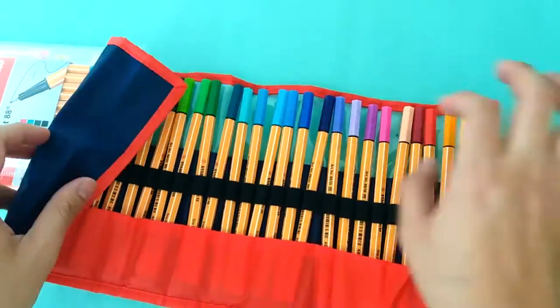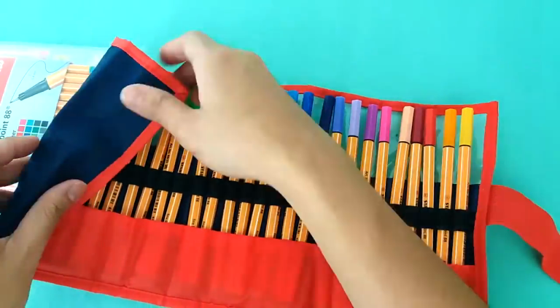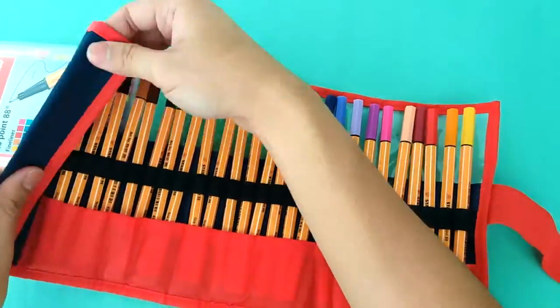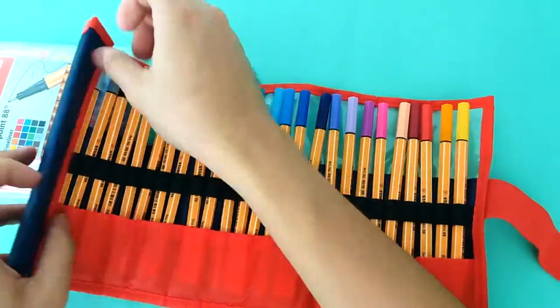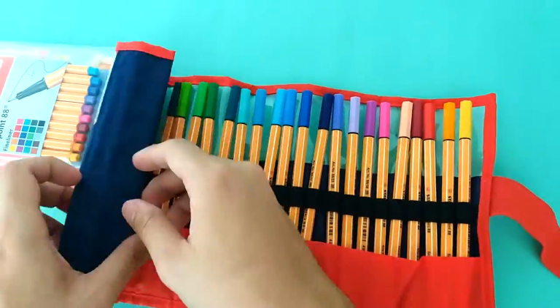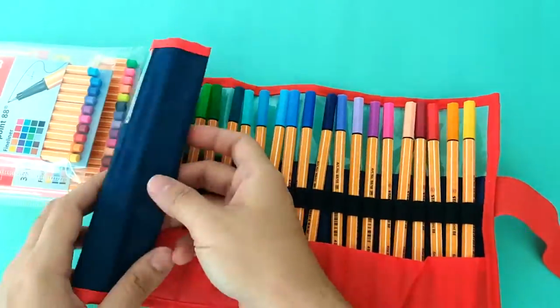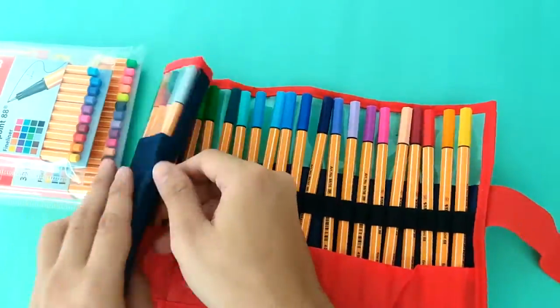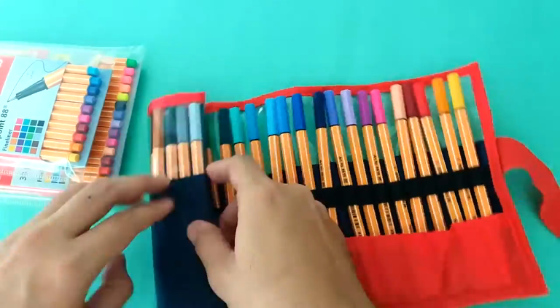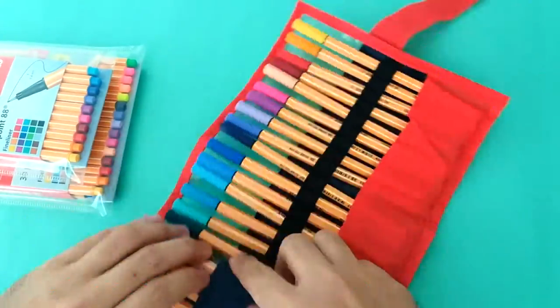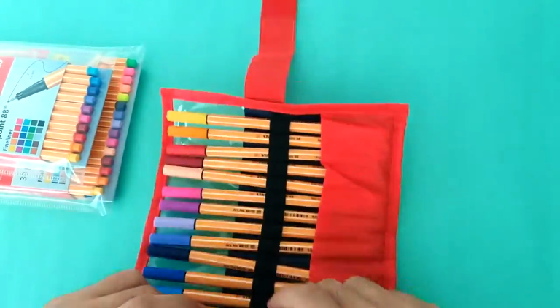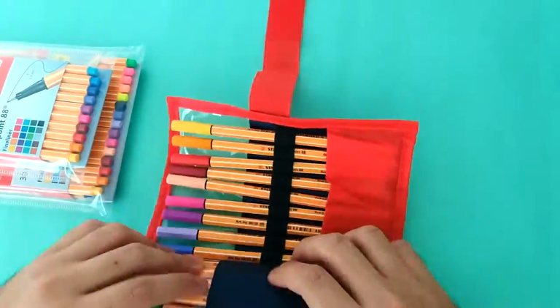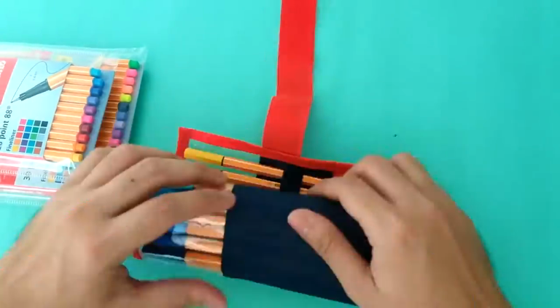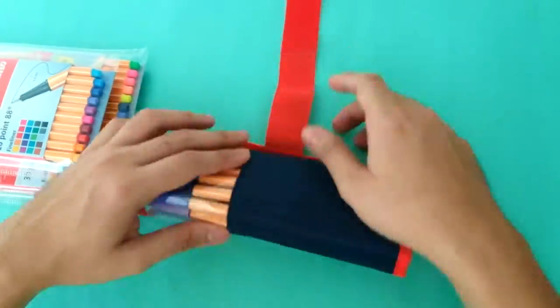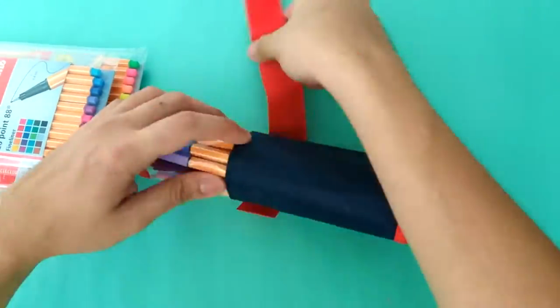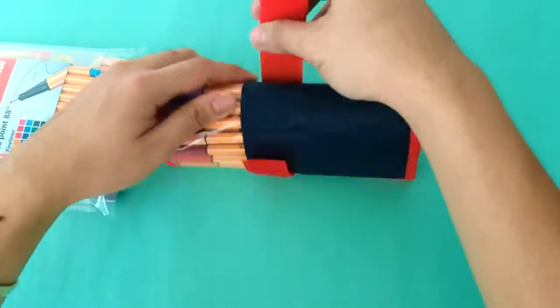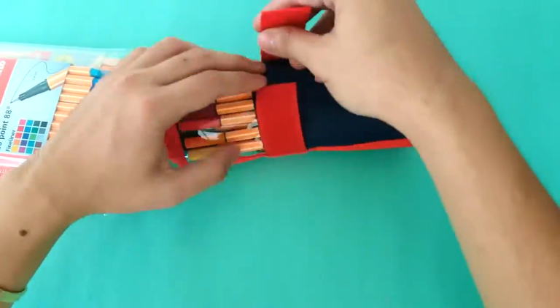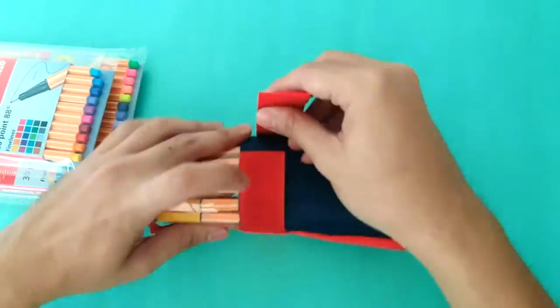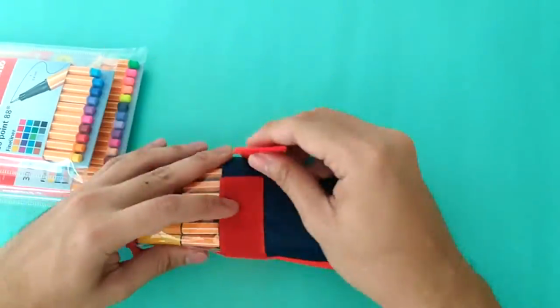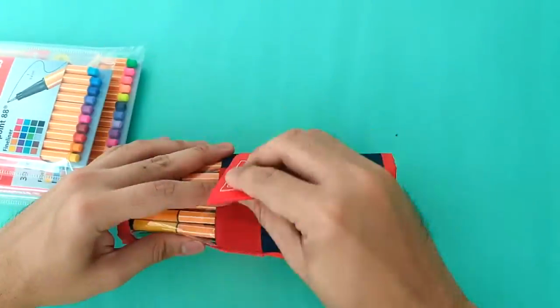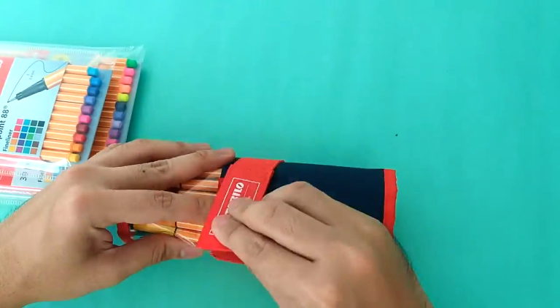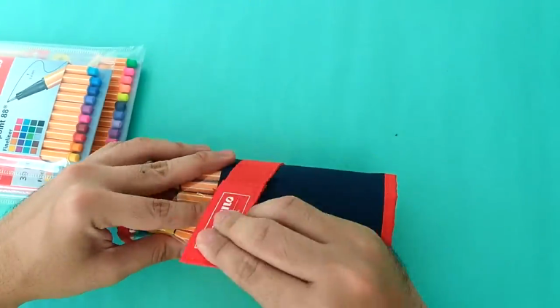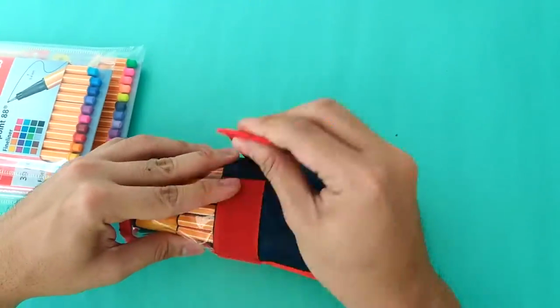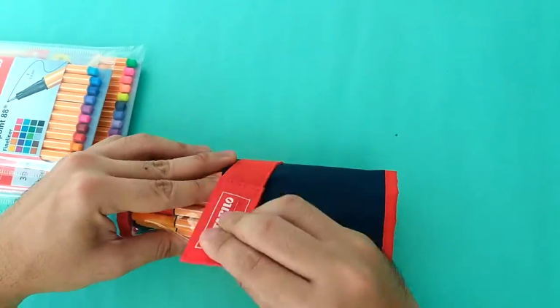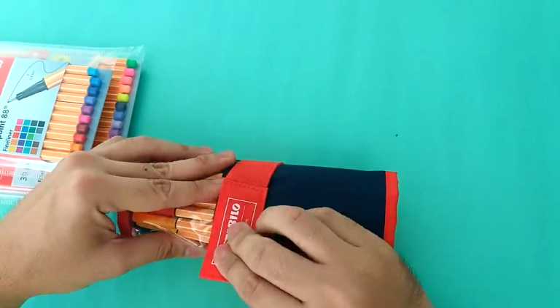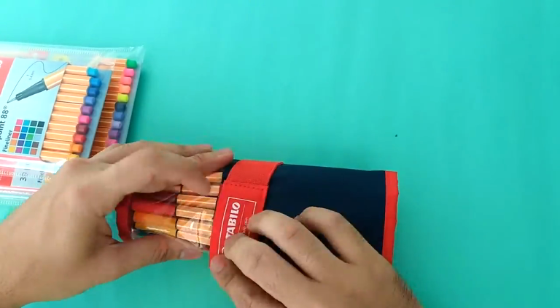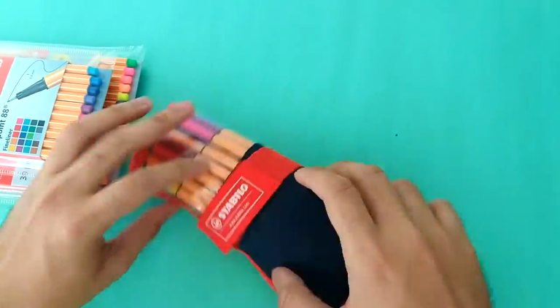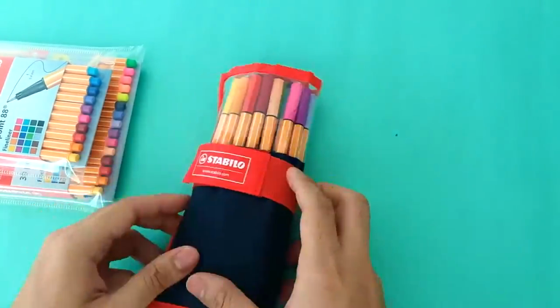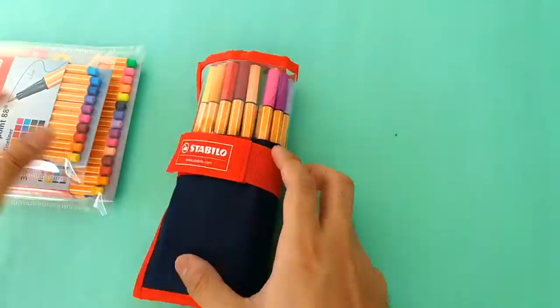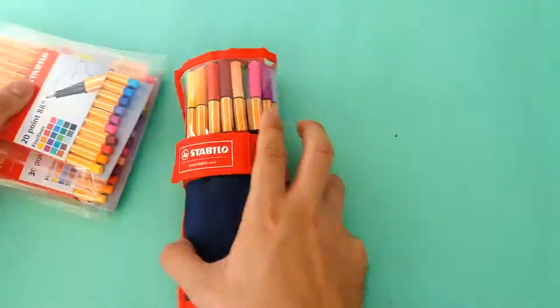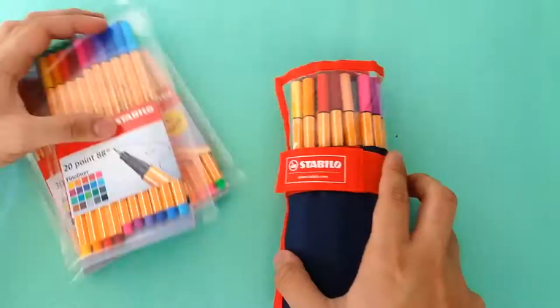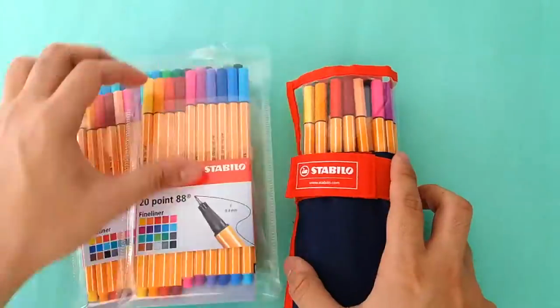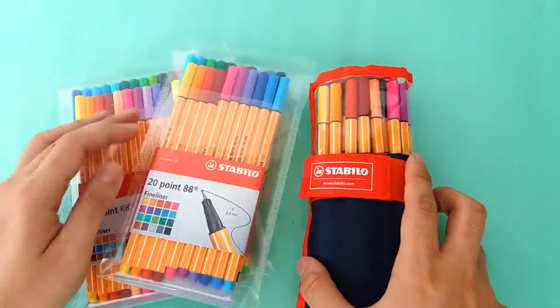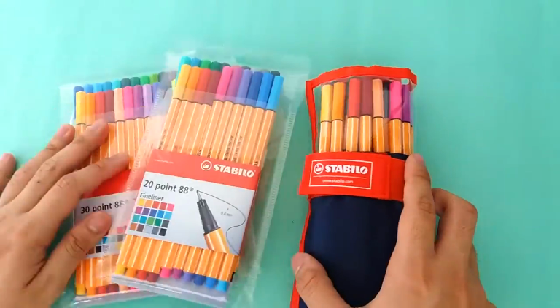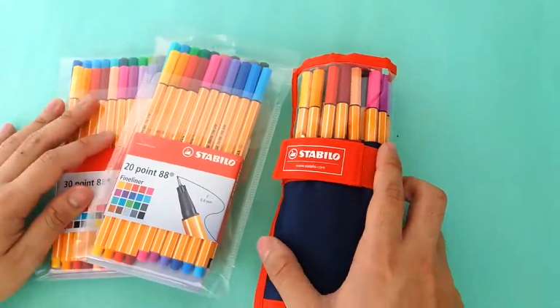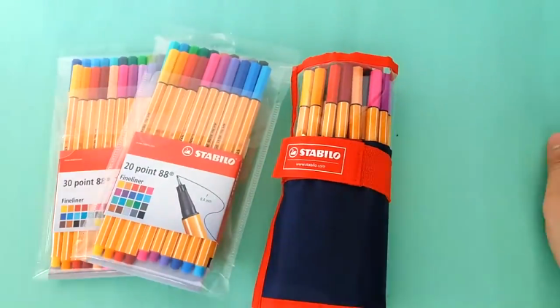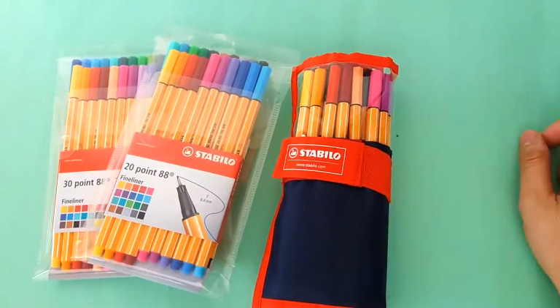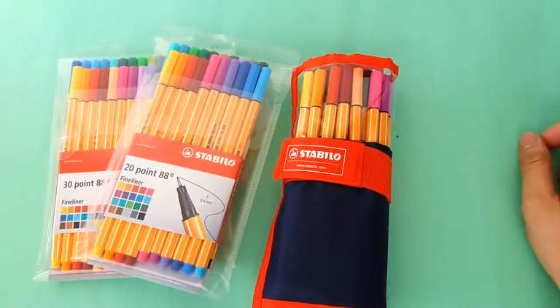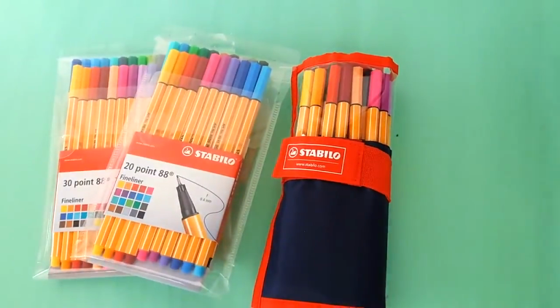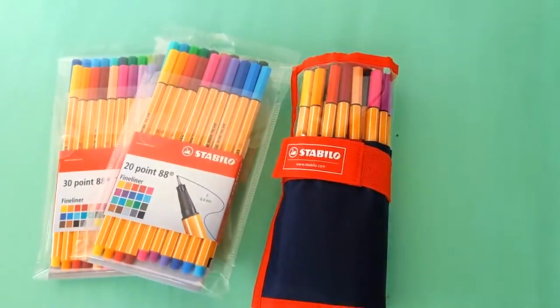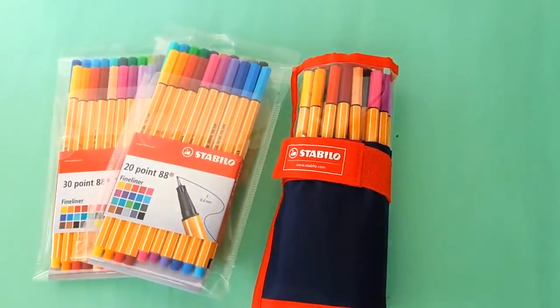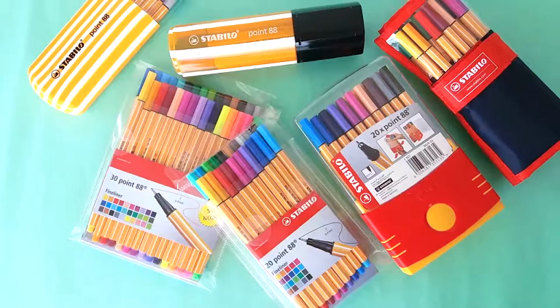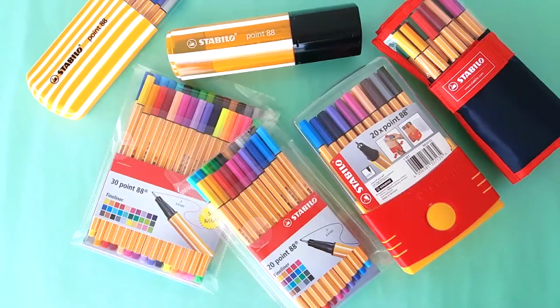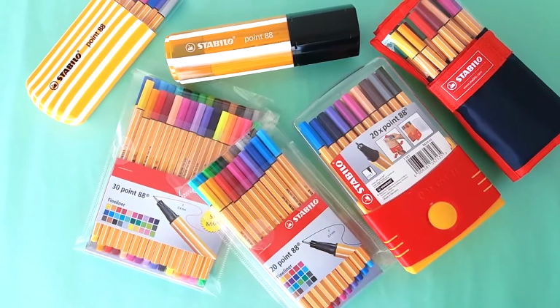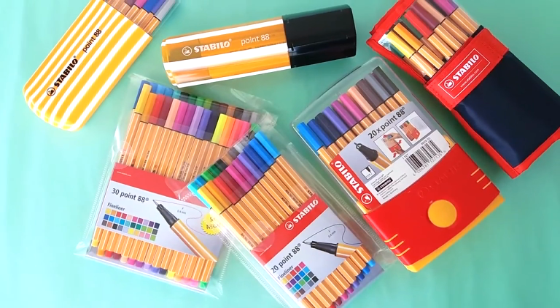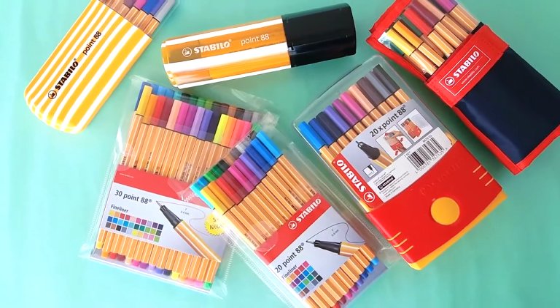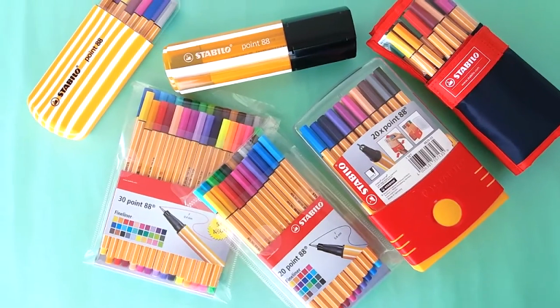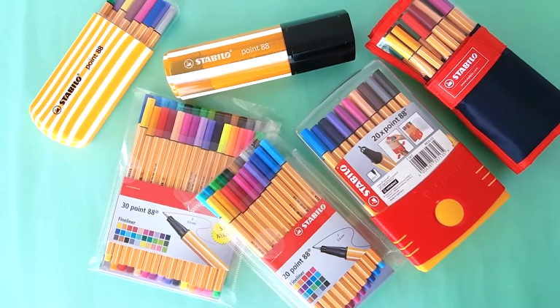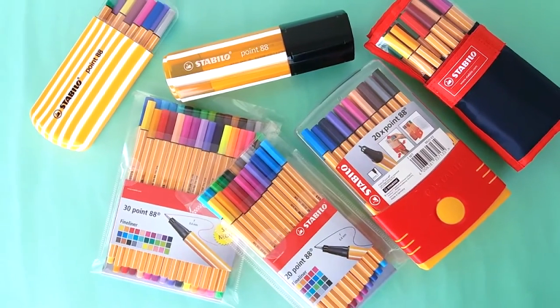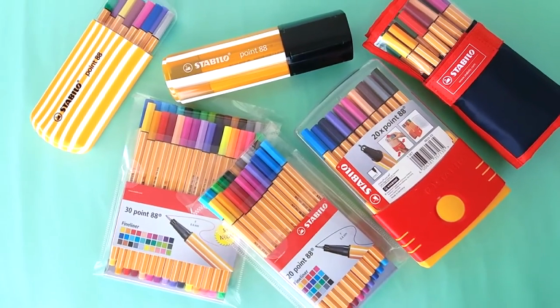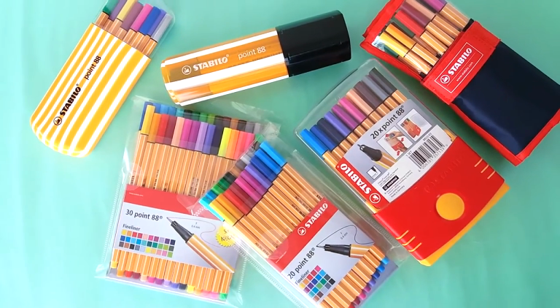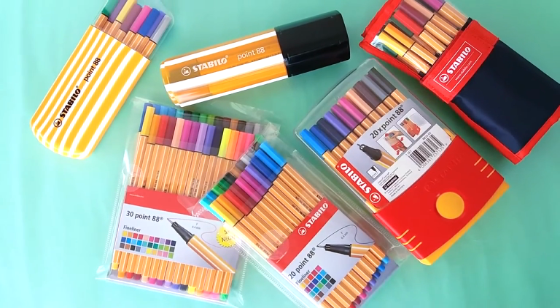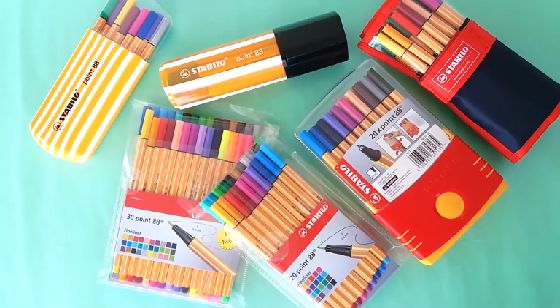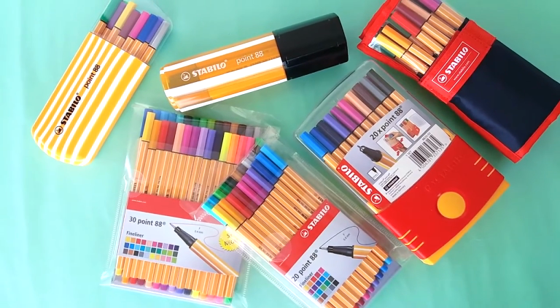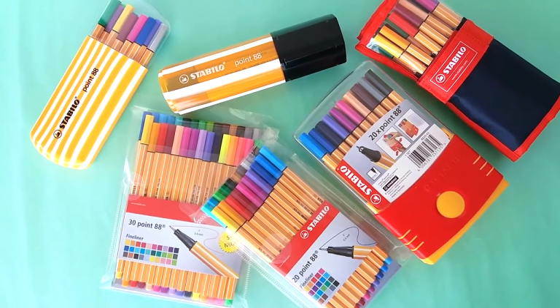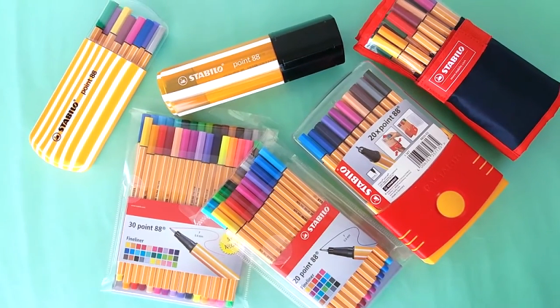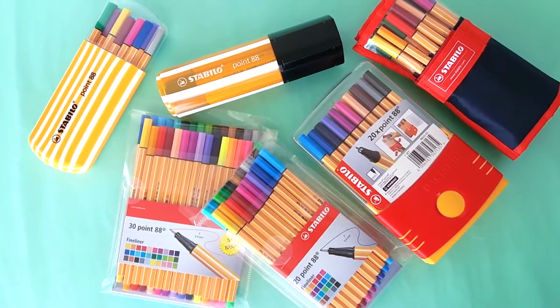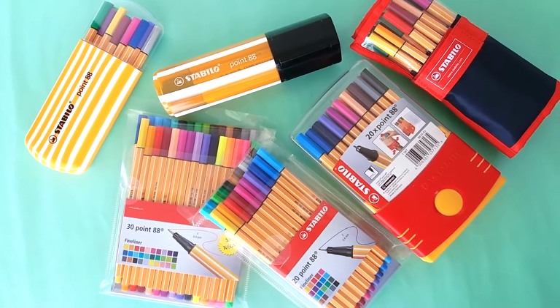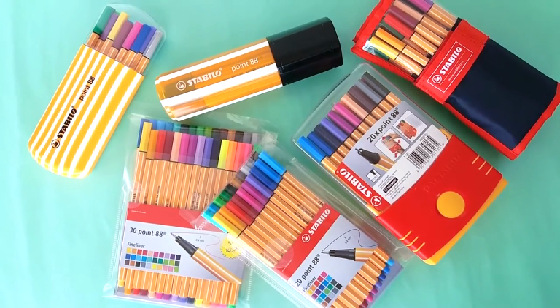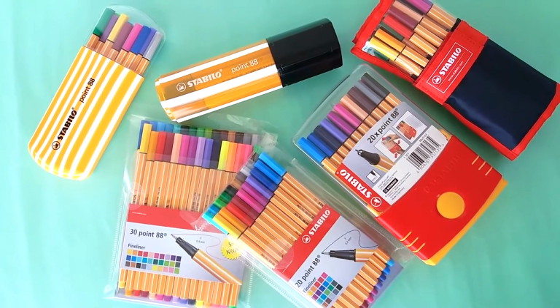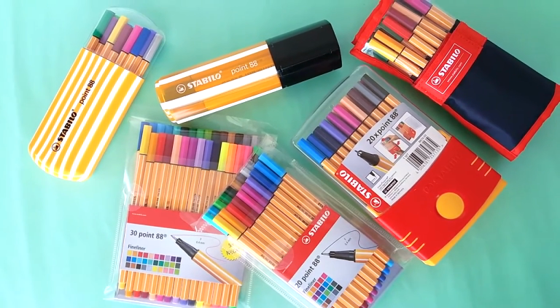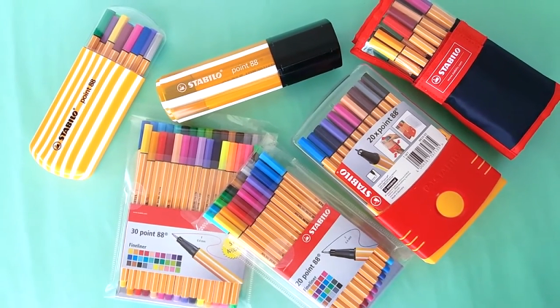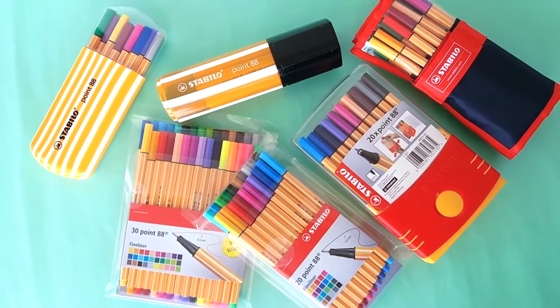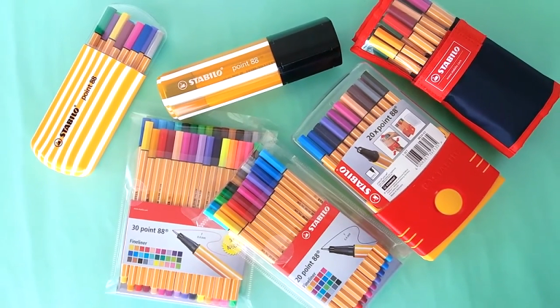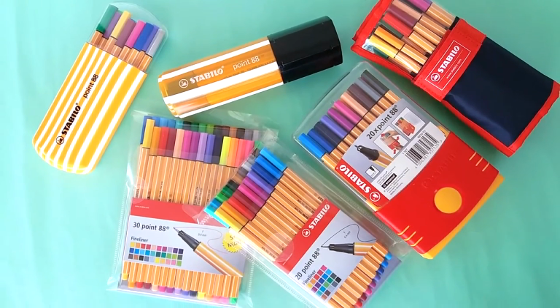These pens are great for writing, sketching, and drawing. Here are some basic techniques that we can use.